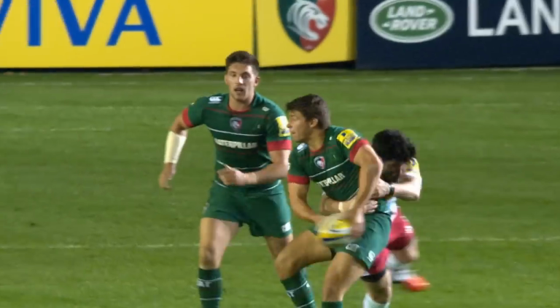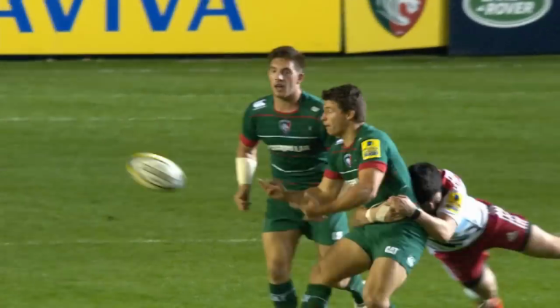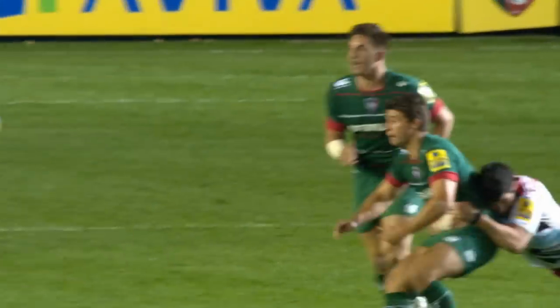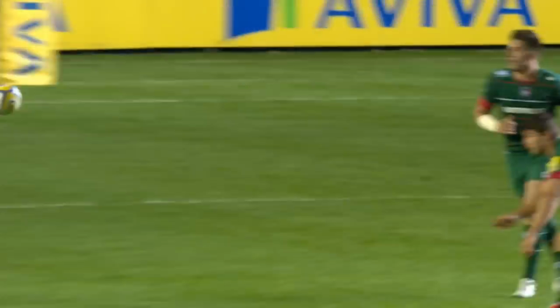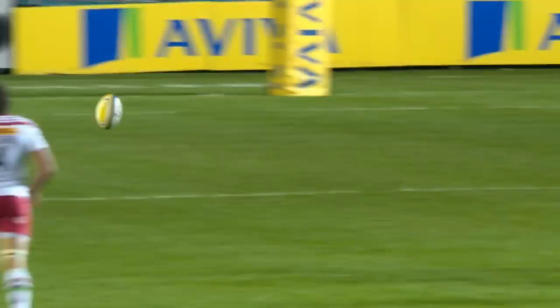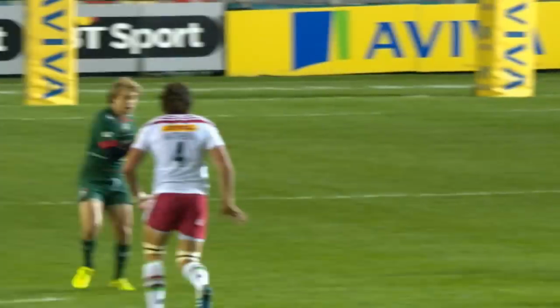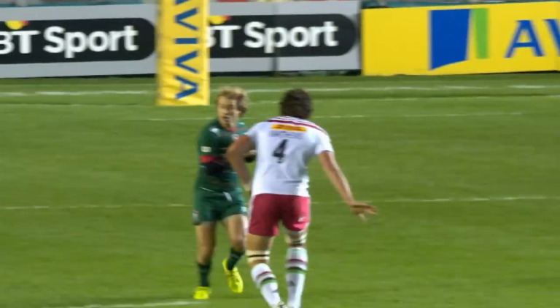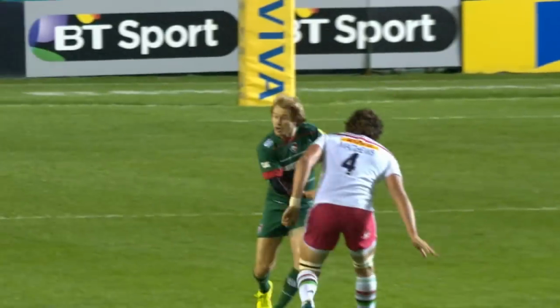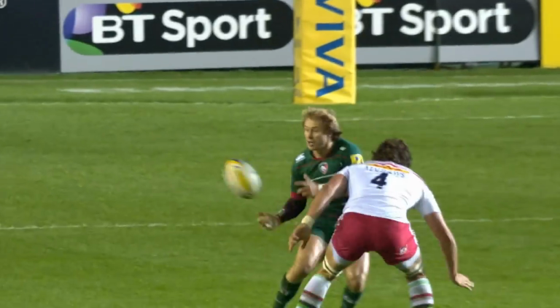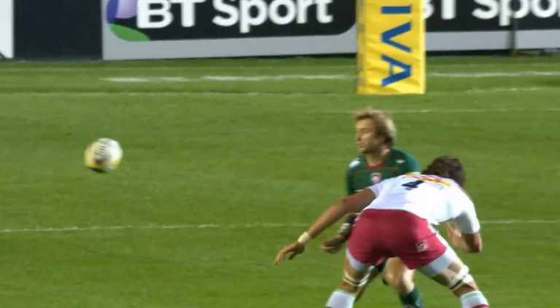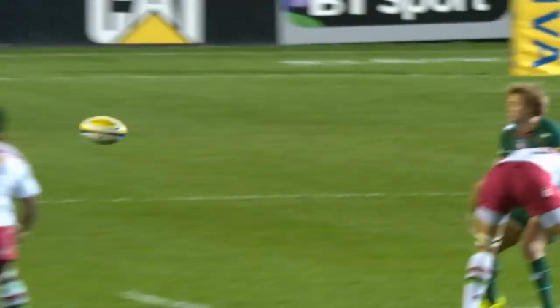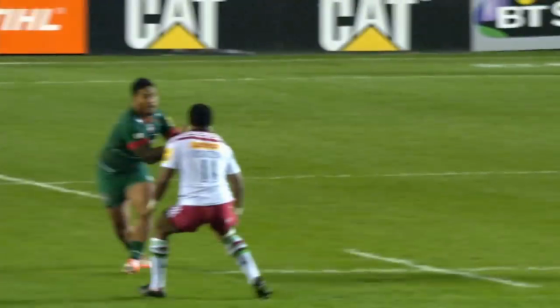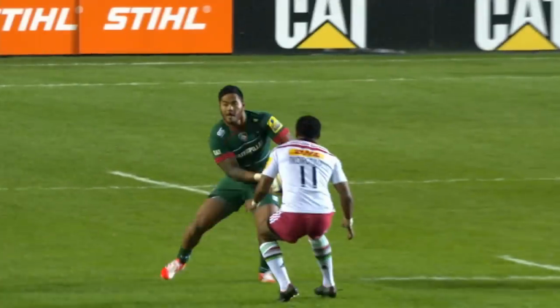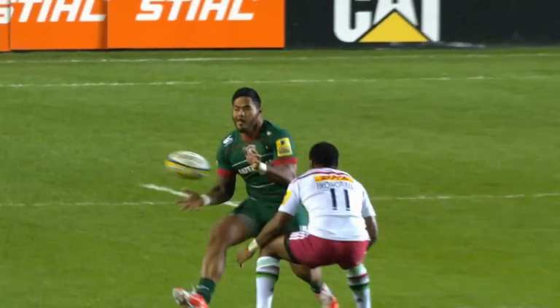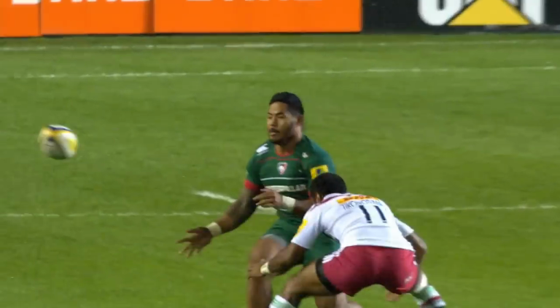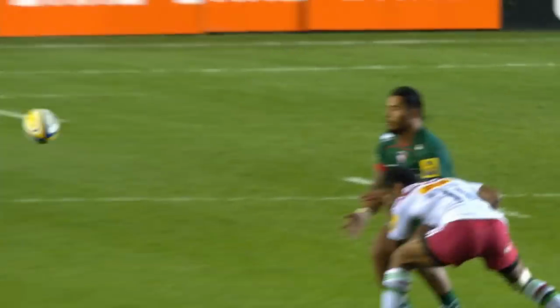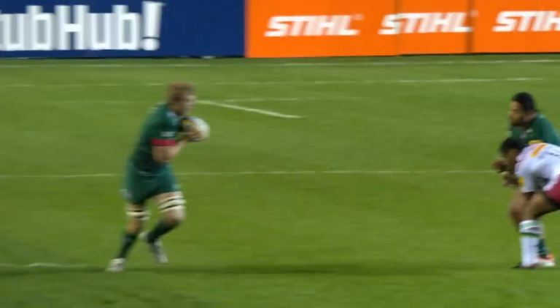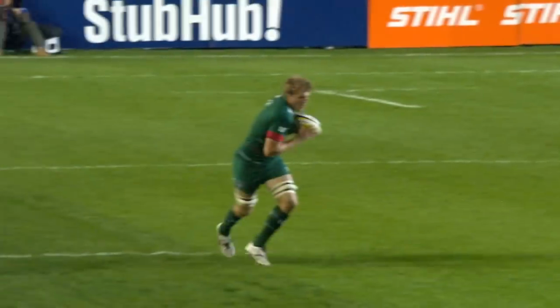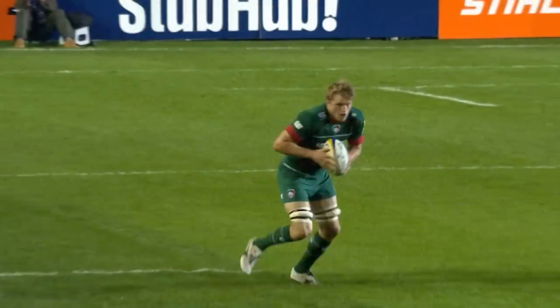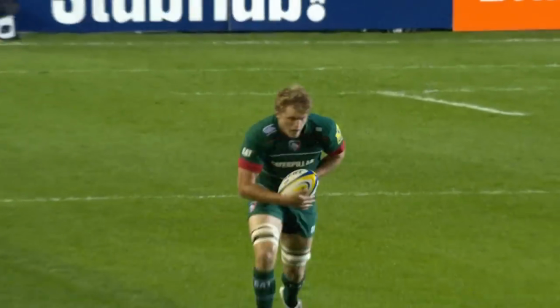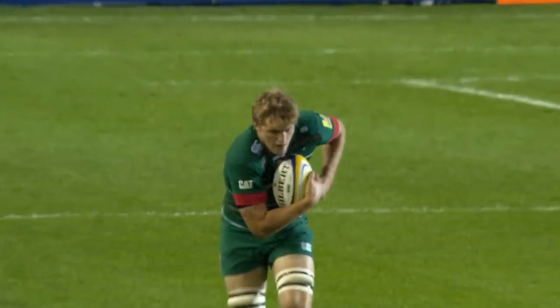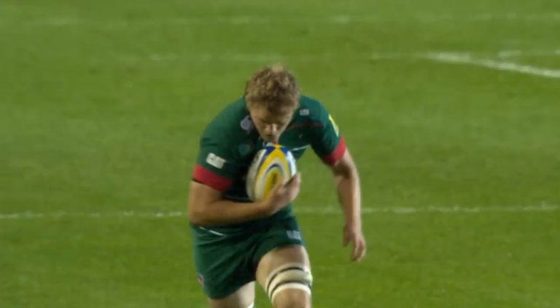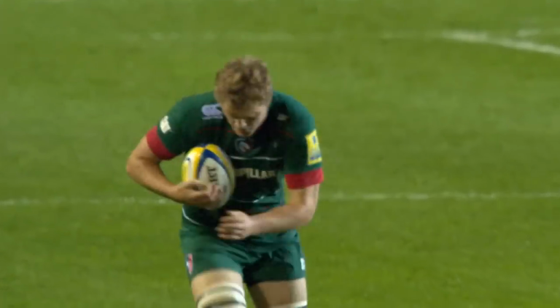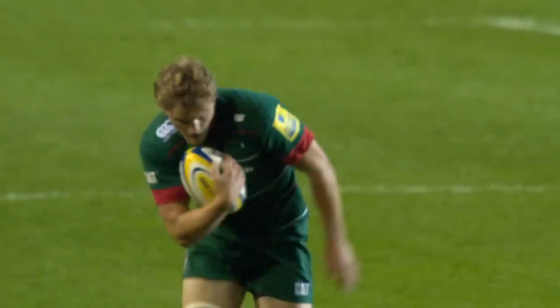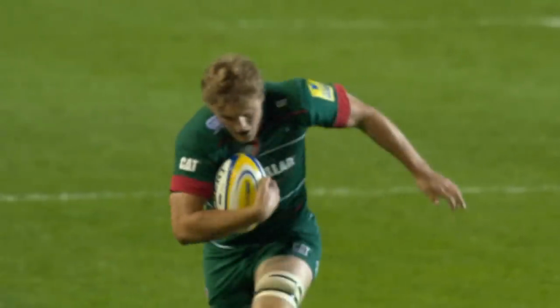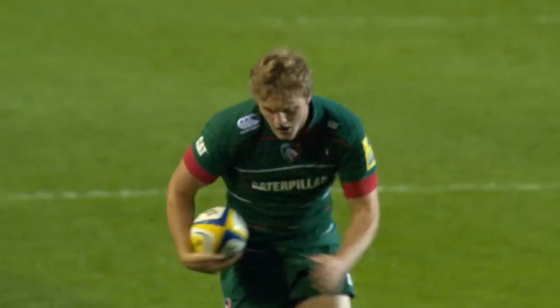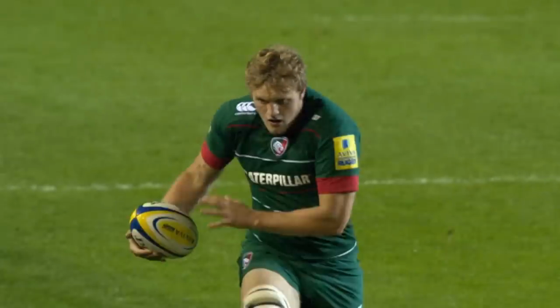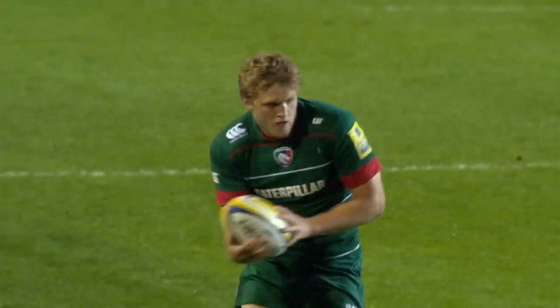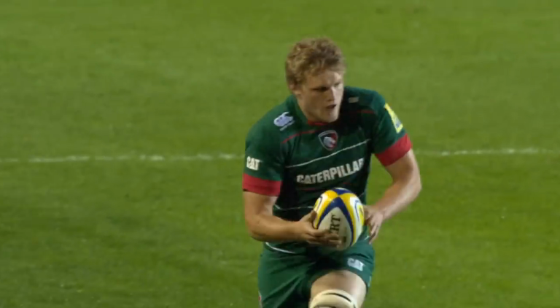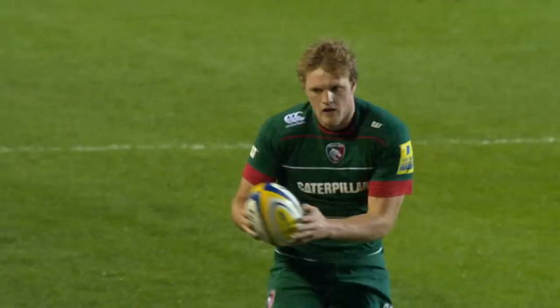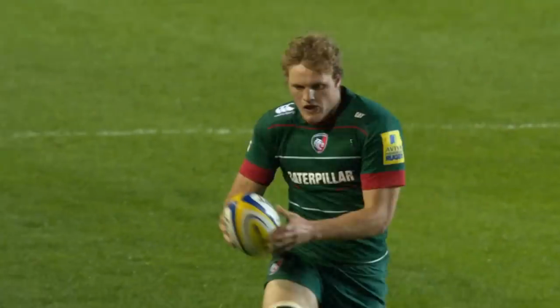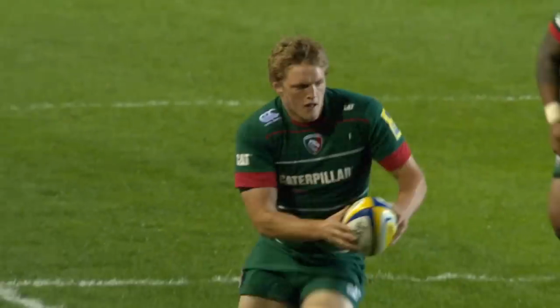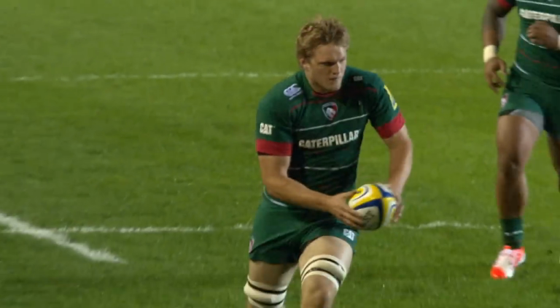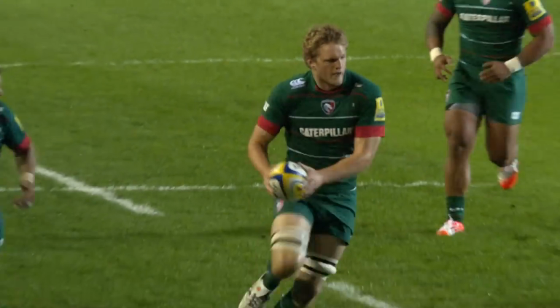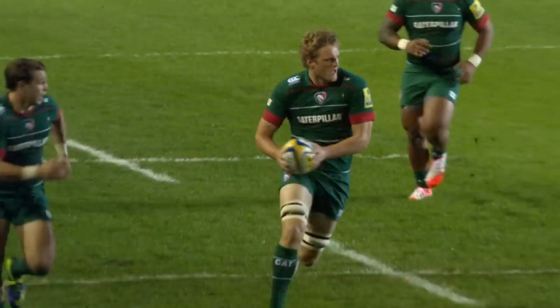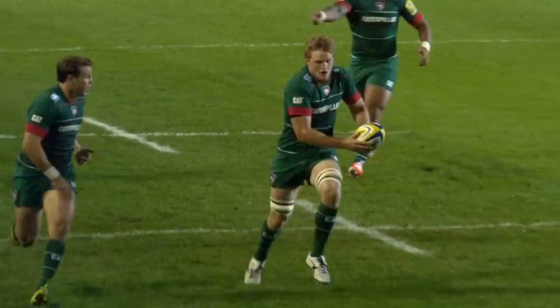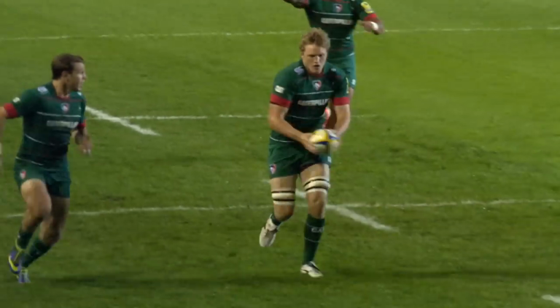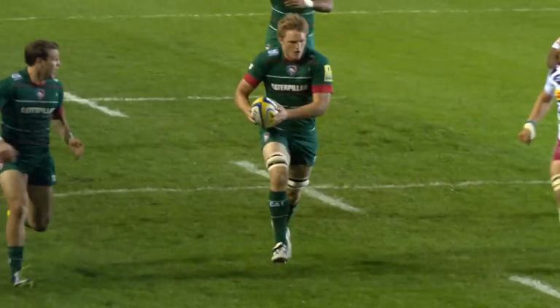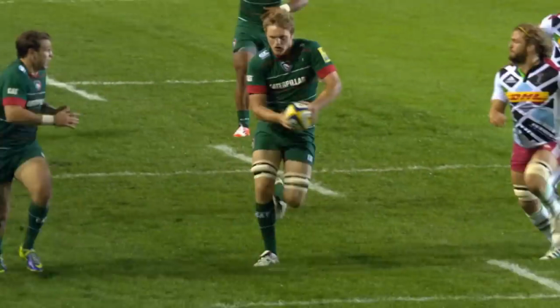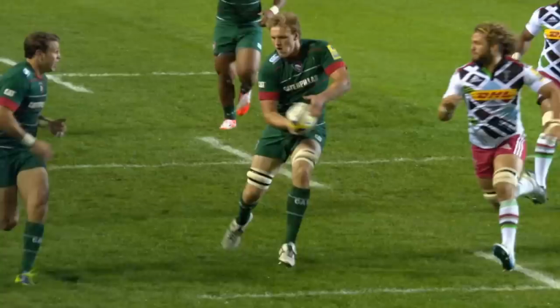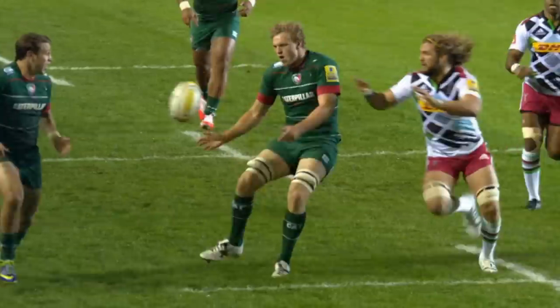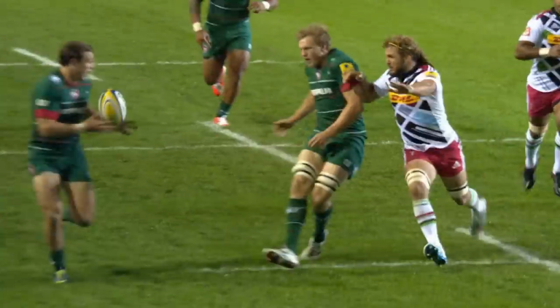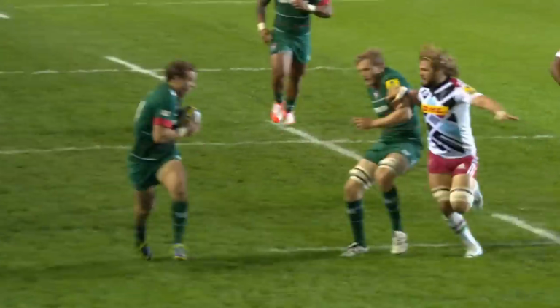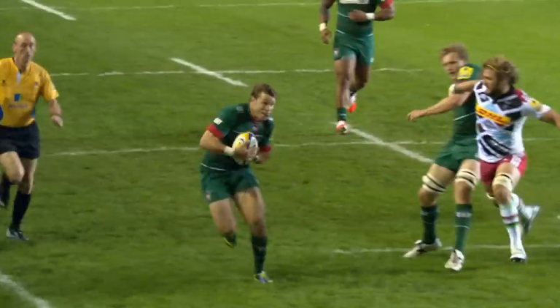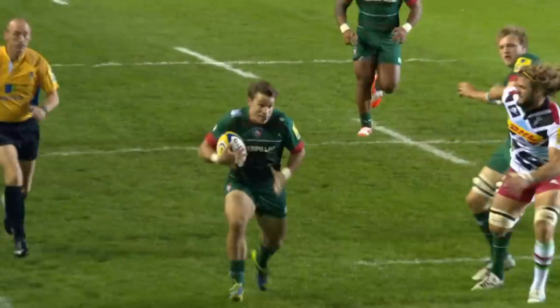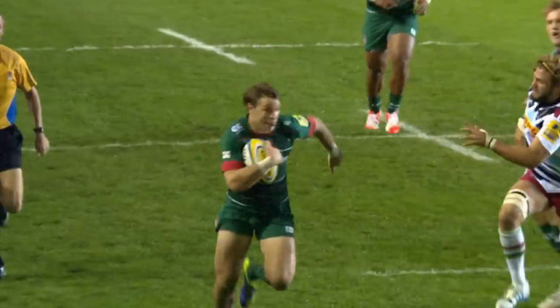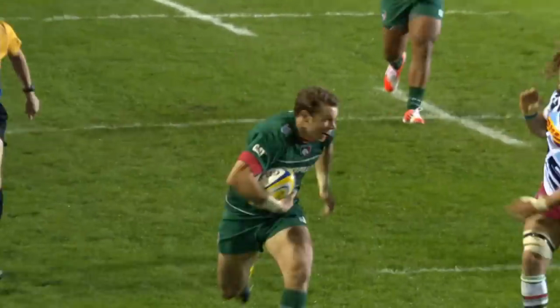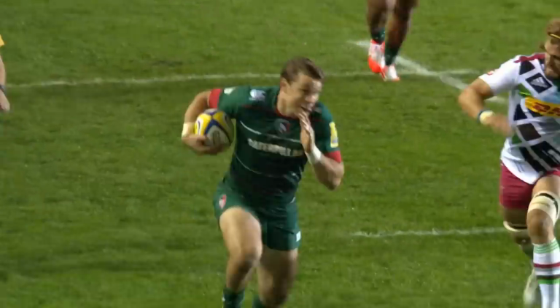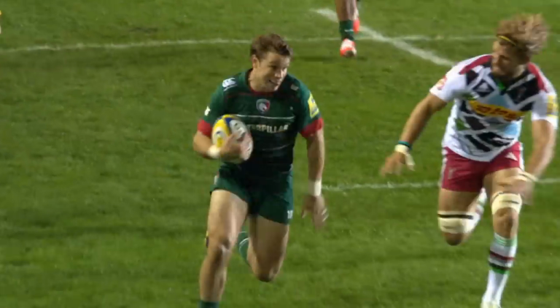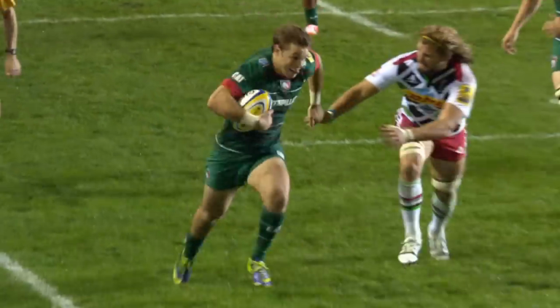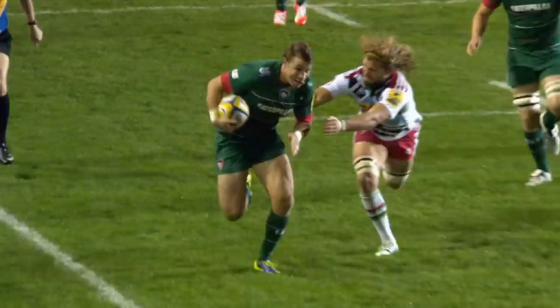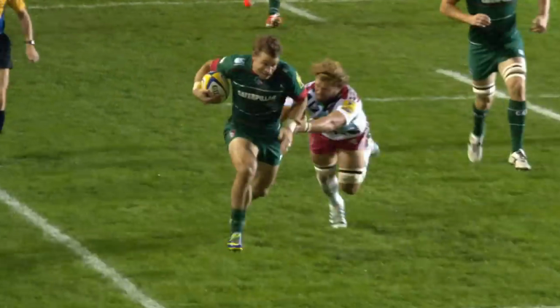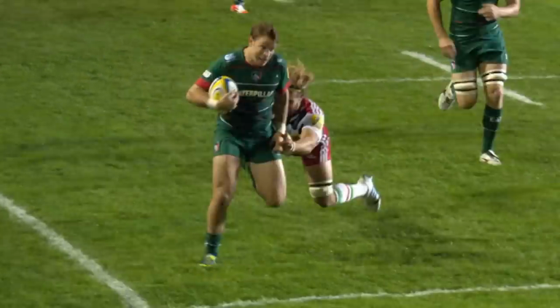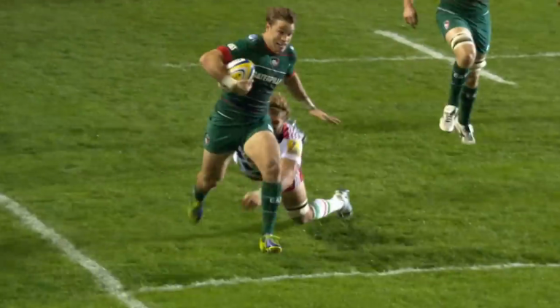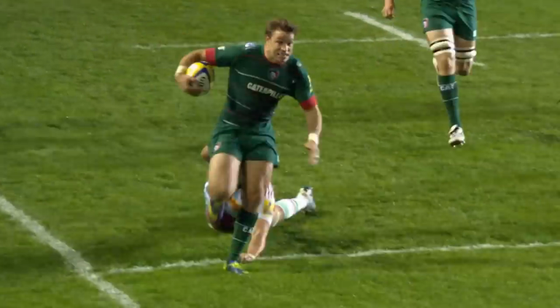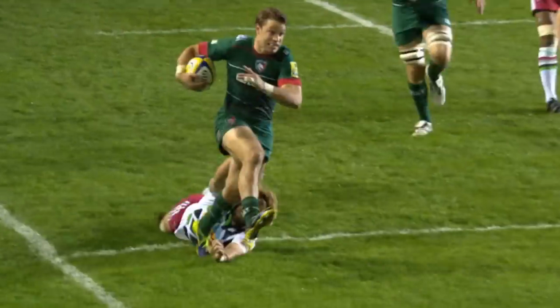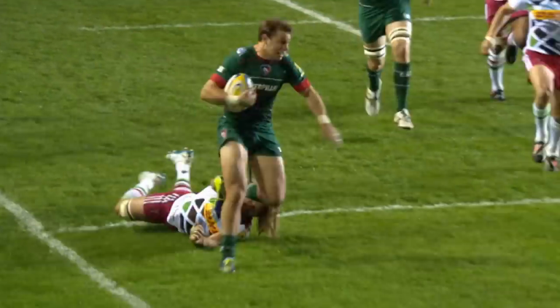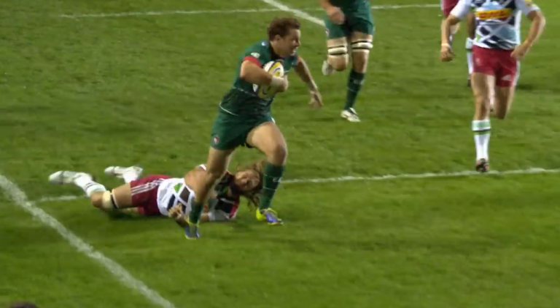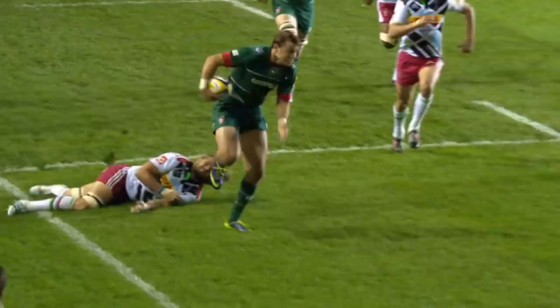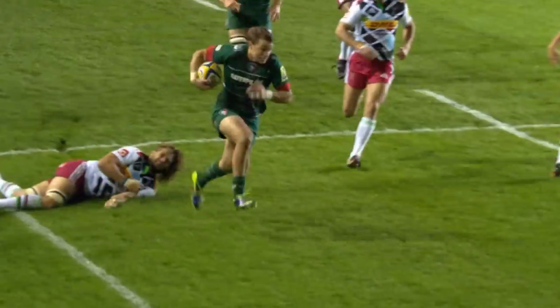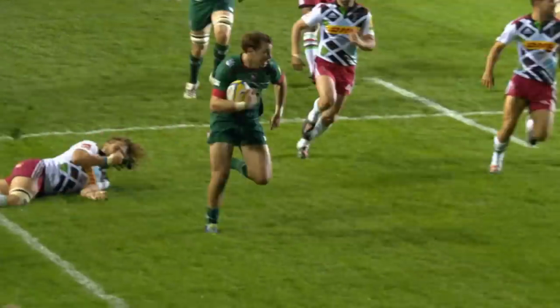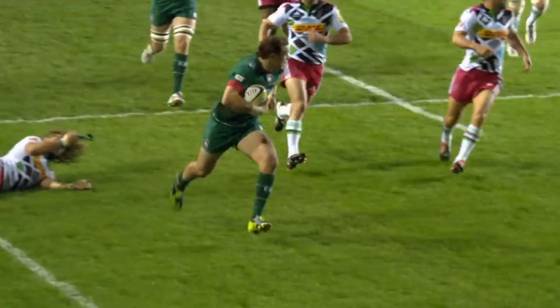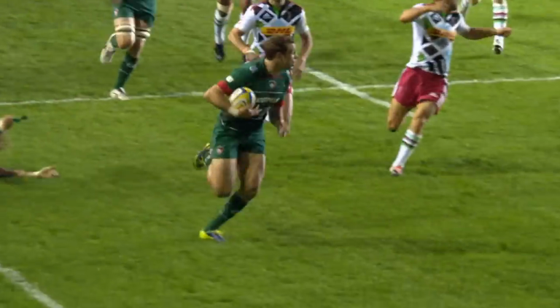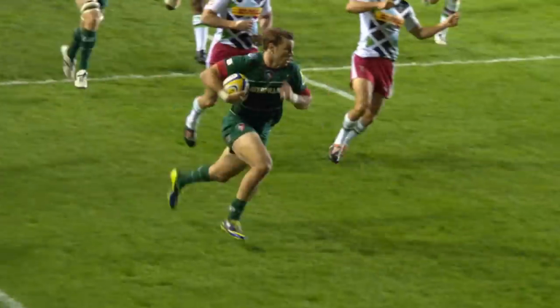Just the end of a forward pass there to Scully, but what an open passage of play. Austin there. Yeah, brilliant opening from Leicester — intensity, accuracy.